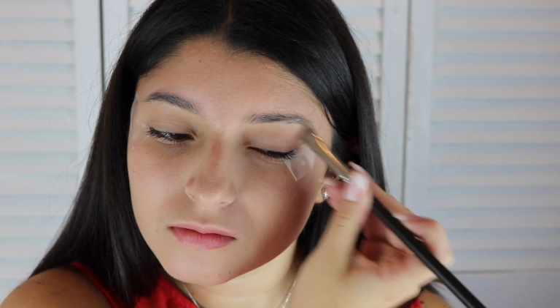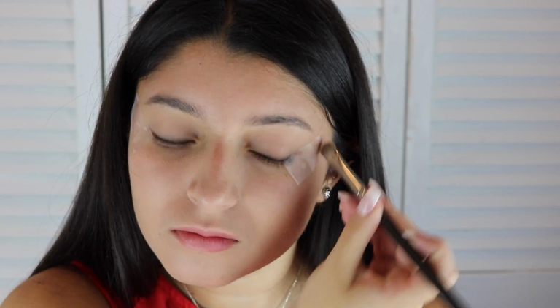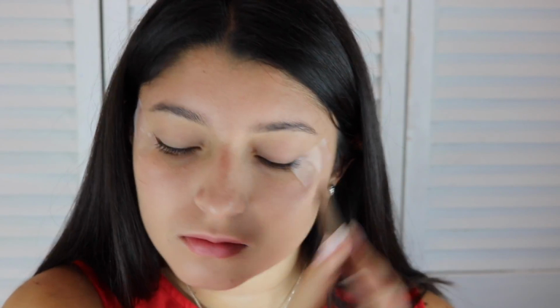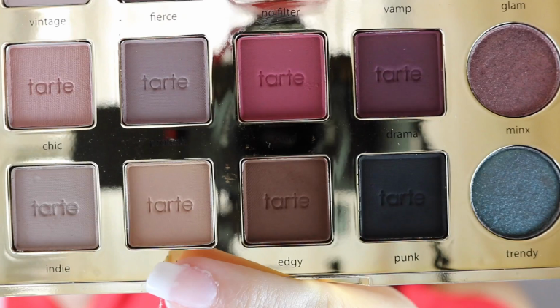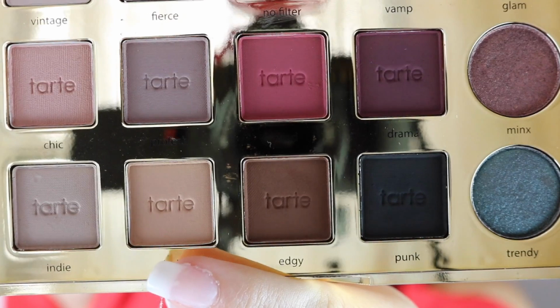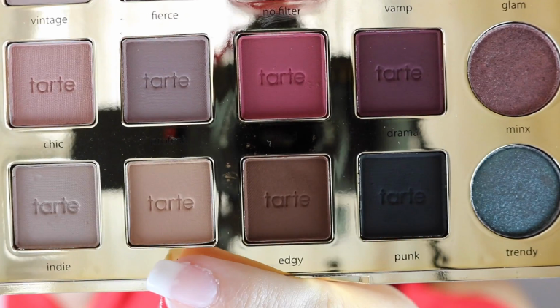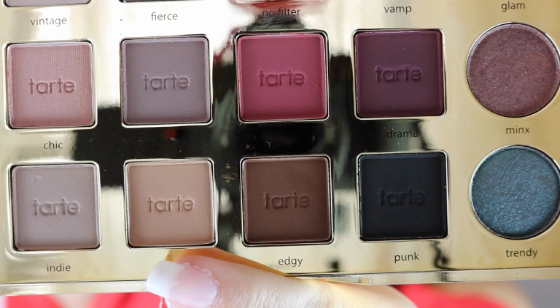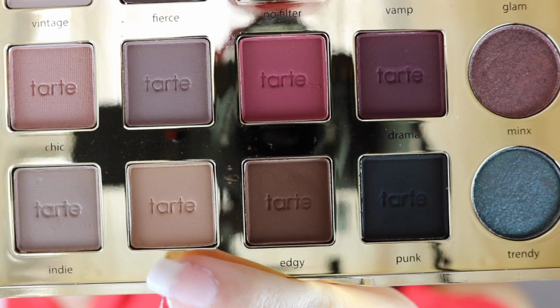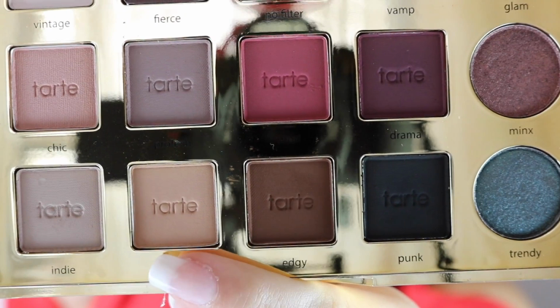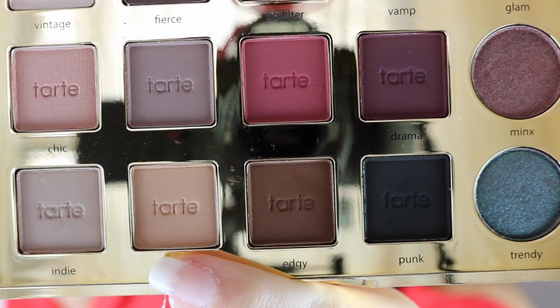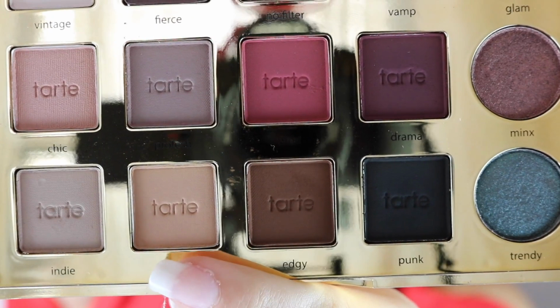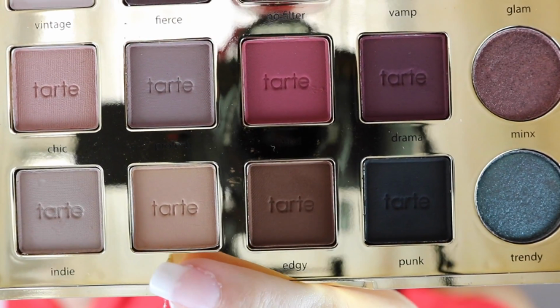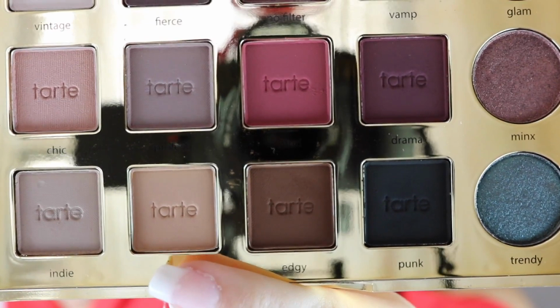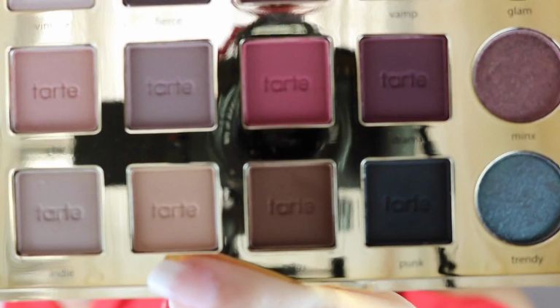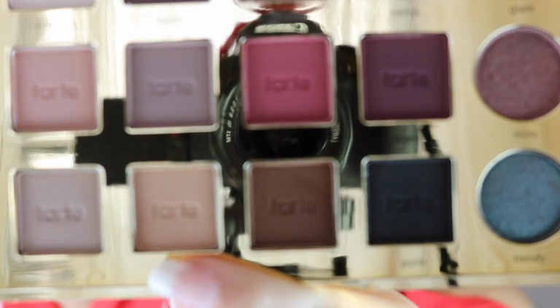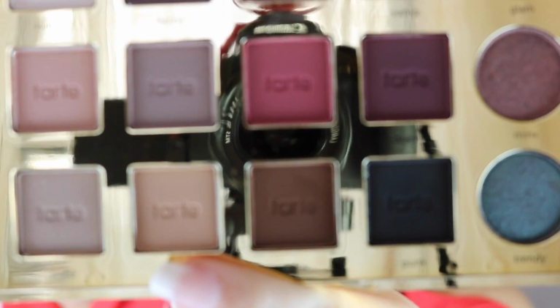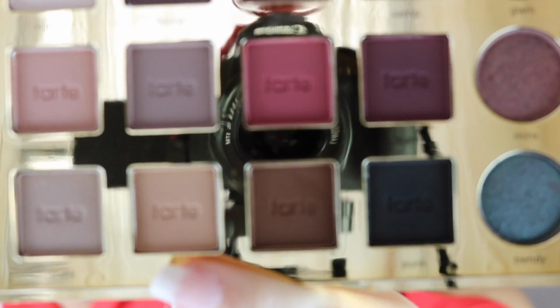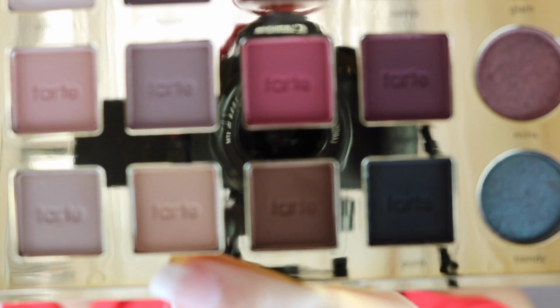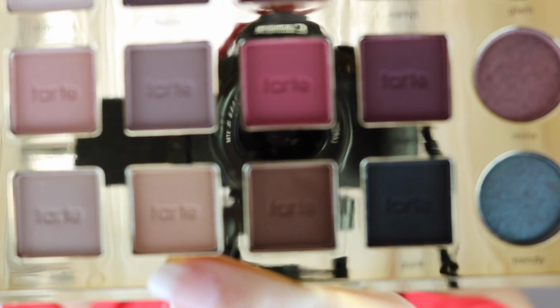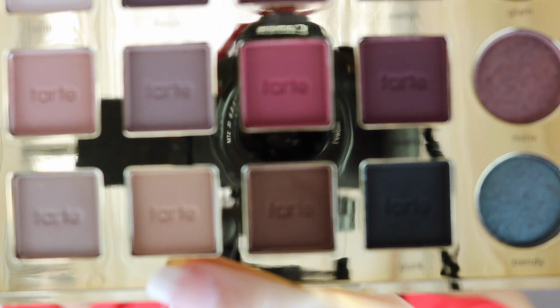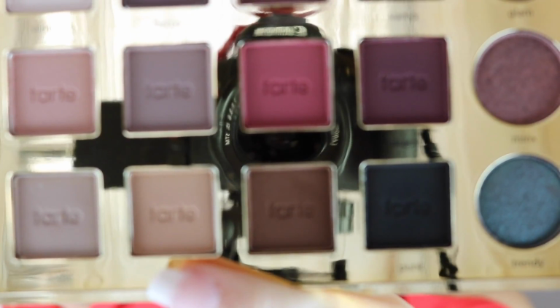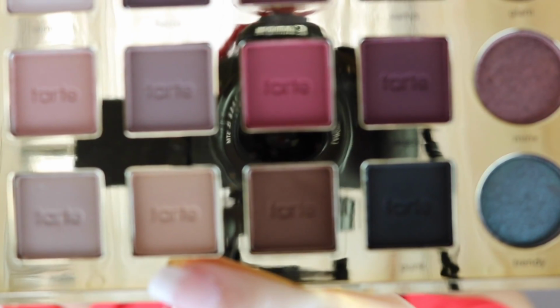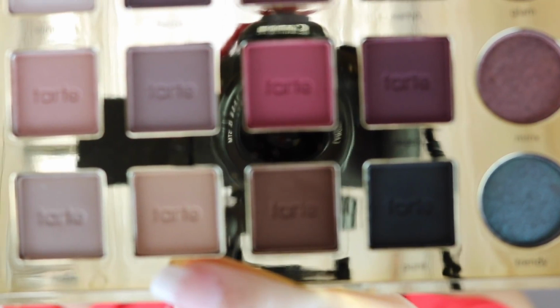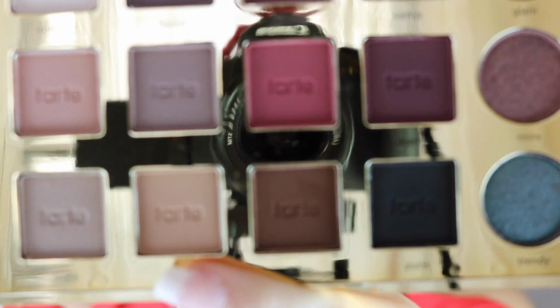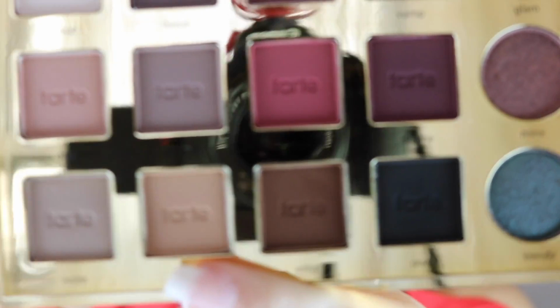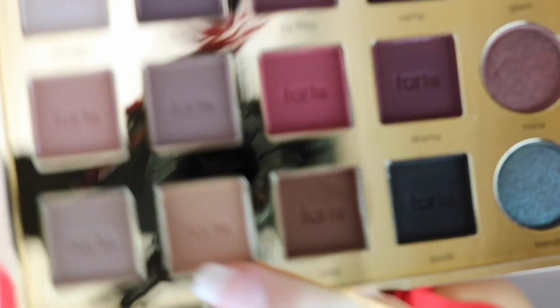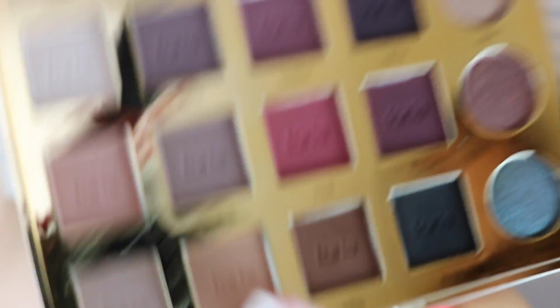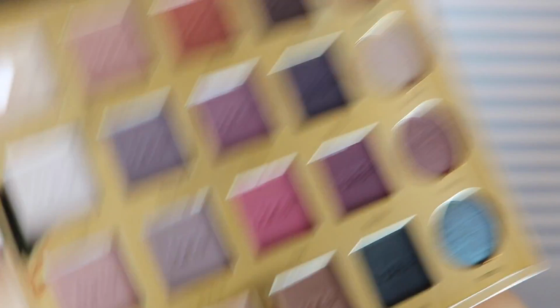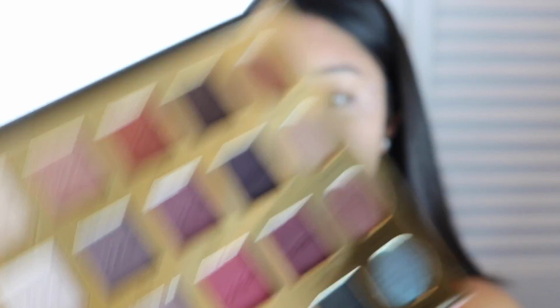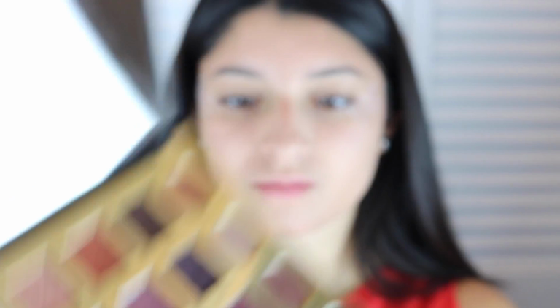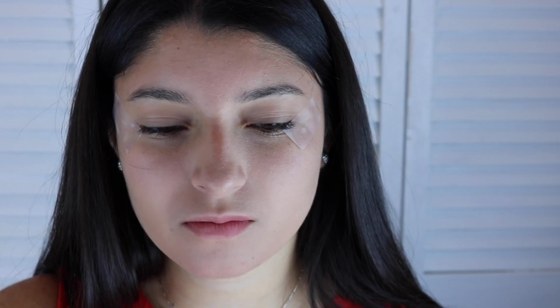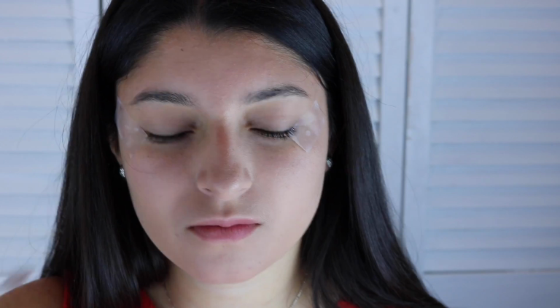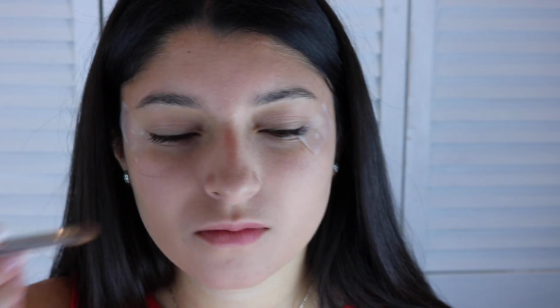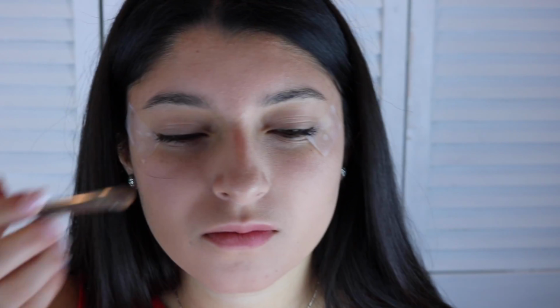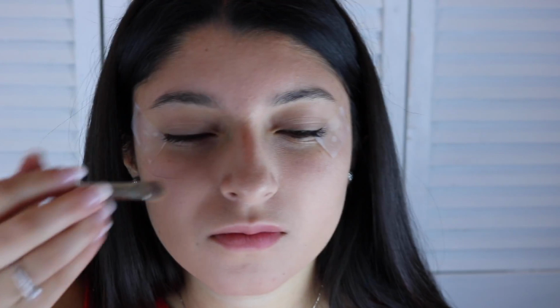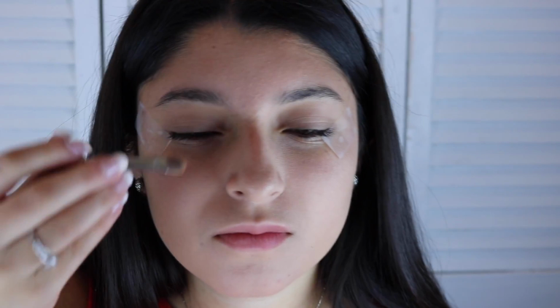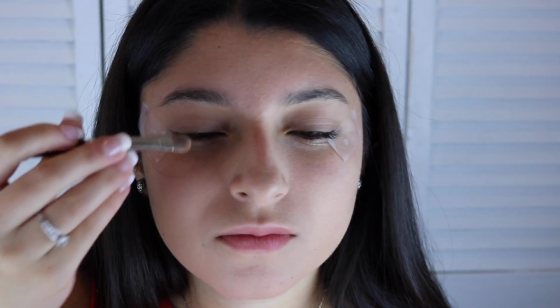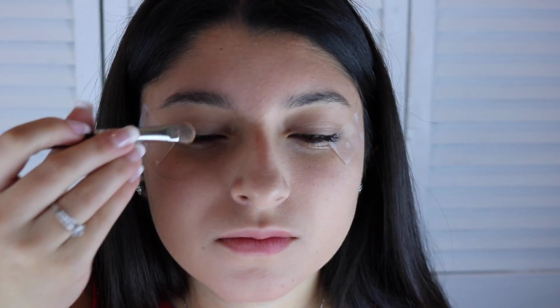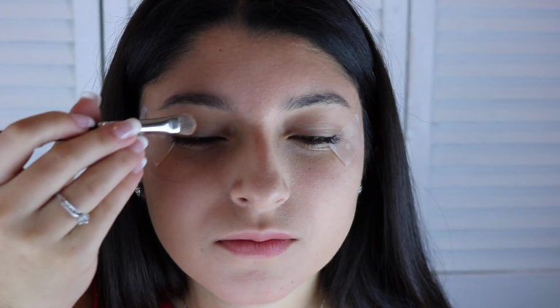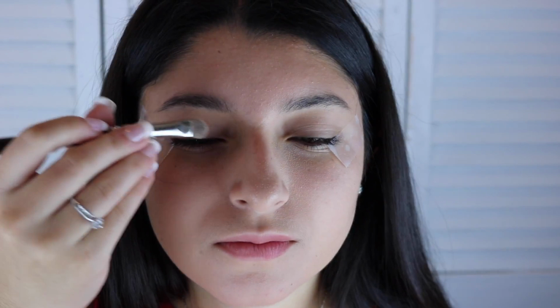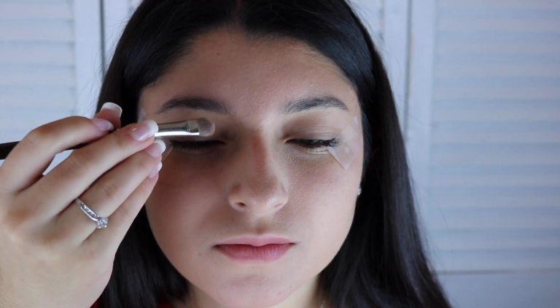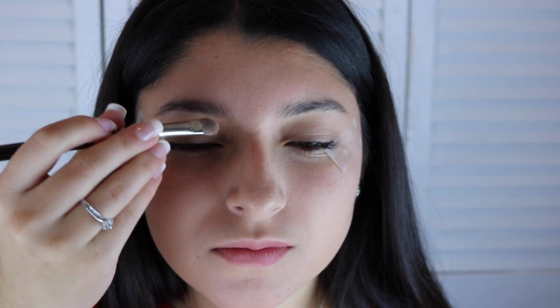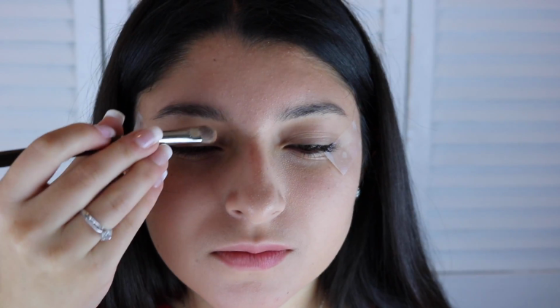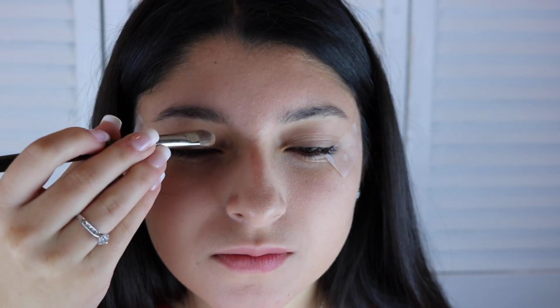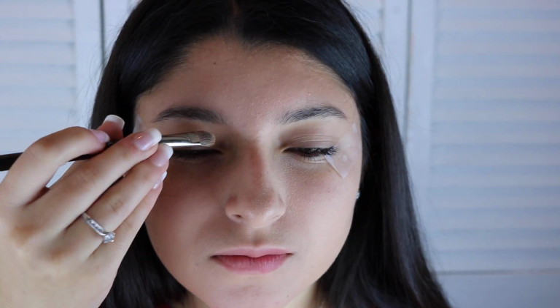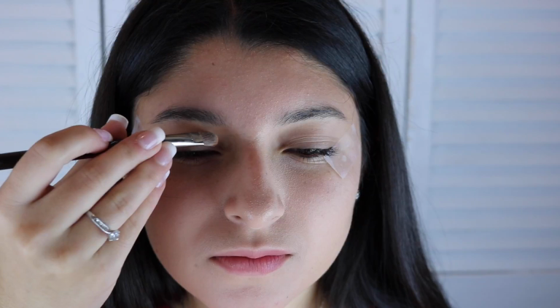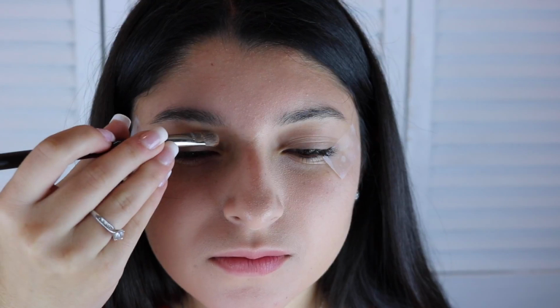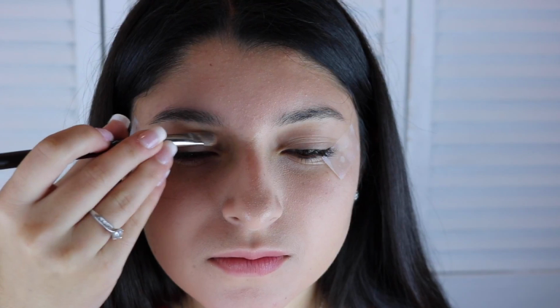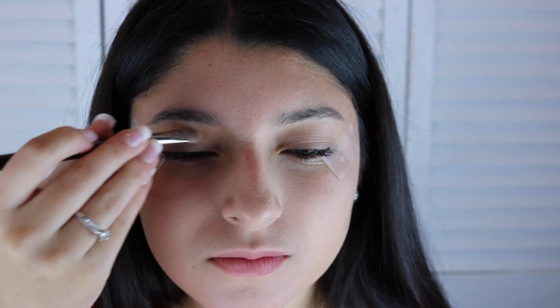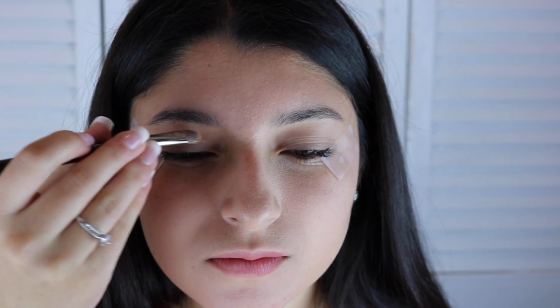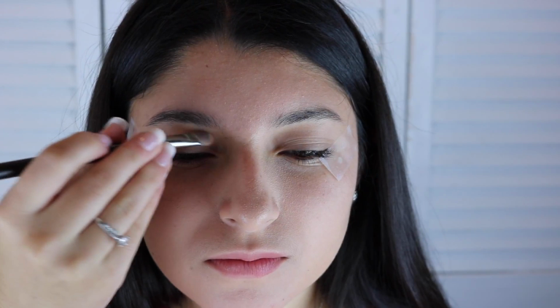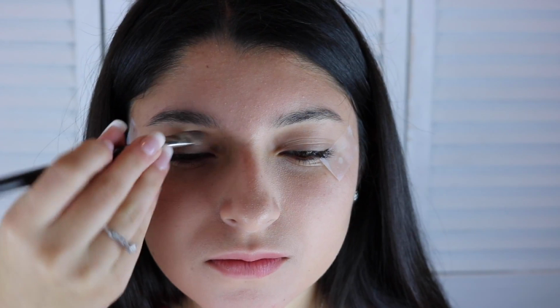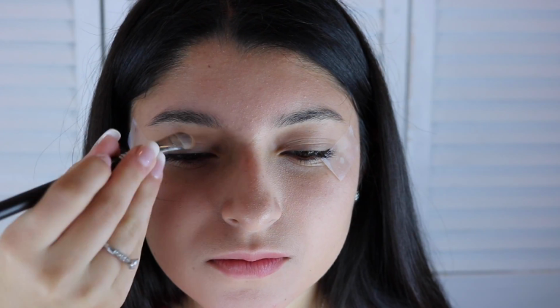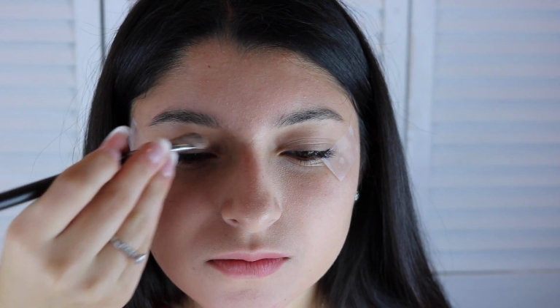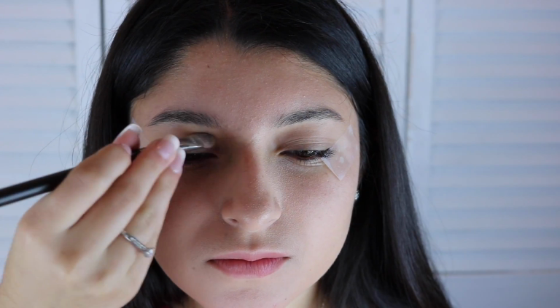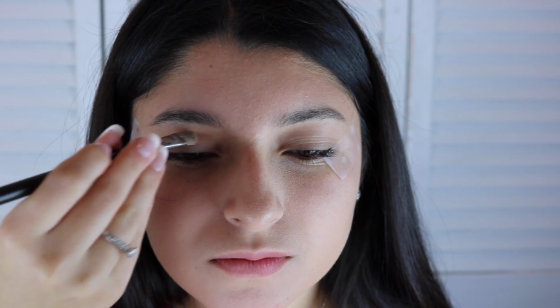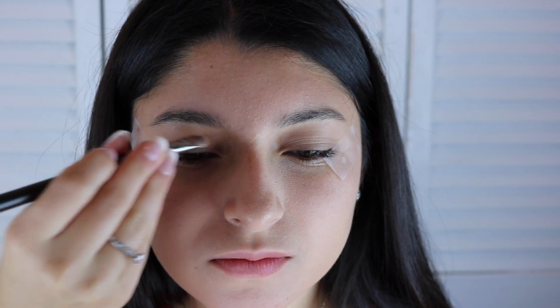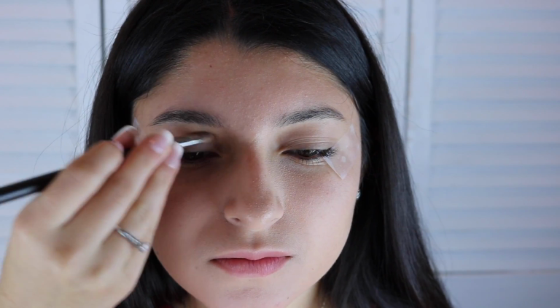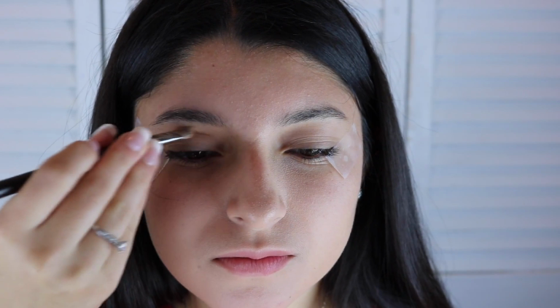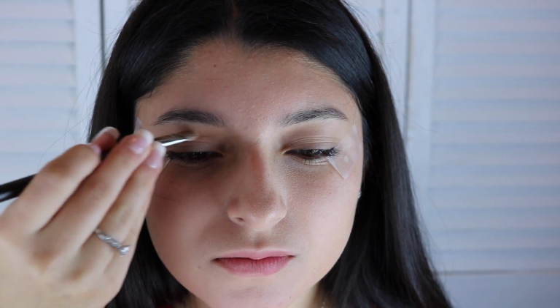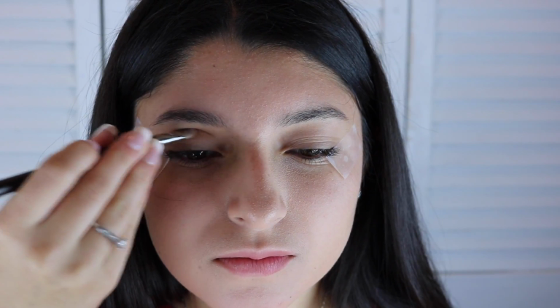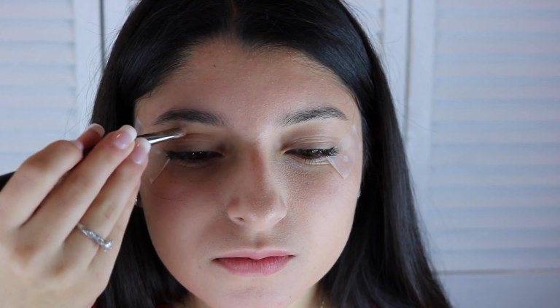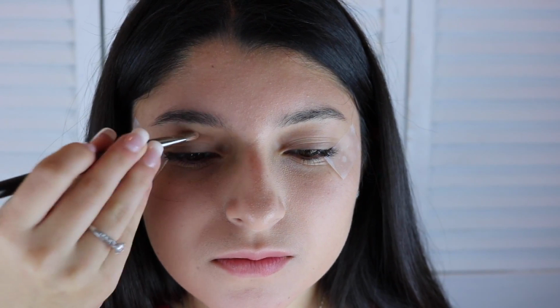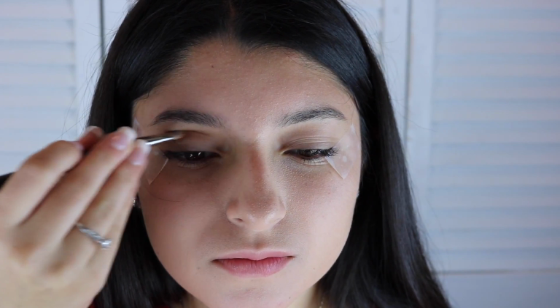Now the second eyeshadow I will apply is Bold. I will put it on the crease of my eyelid.